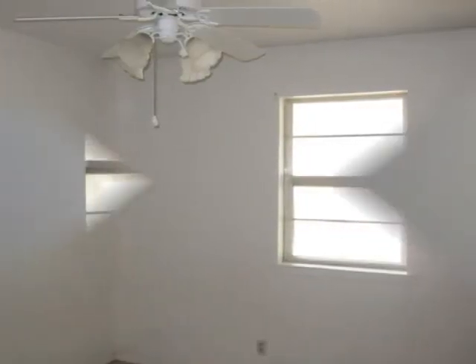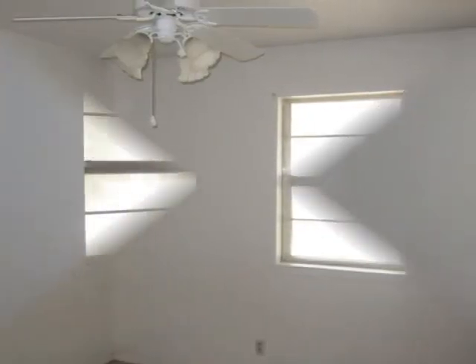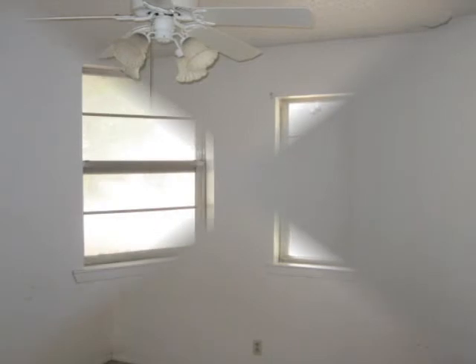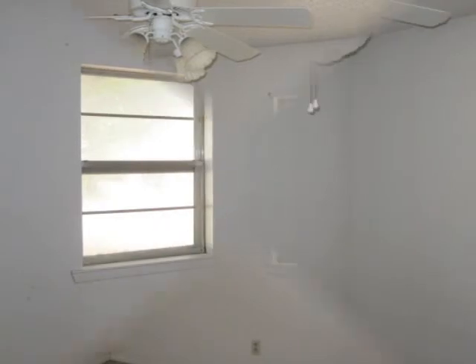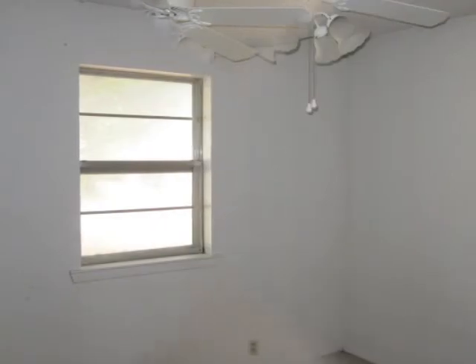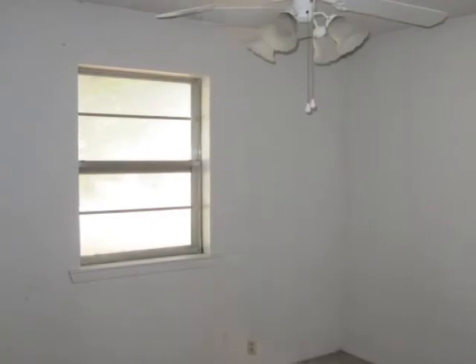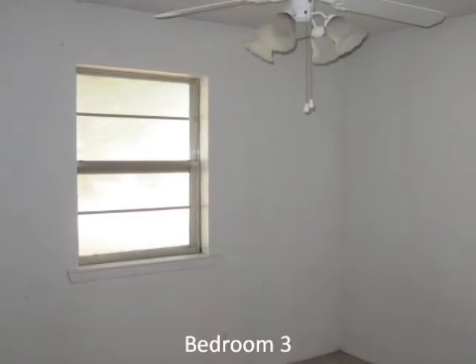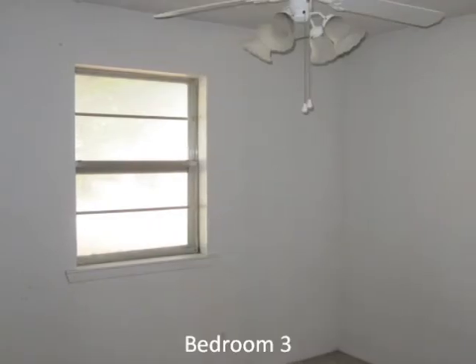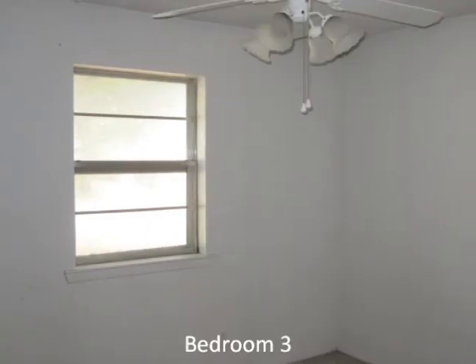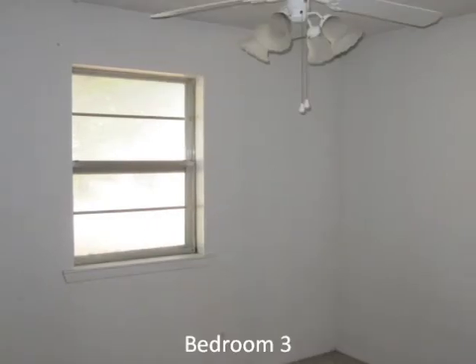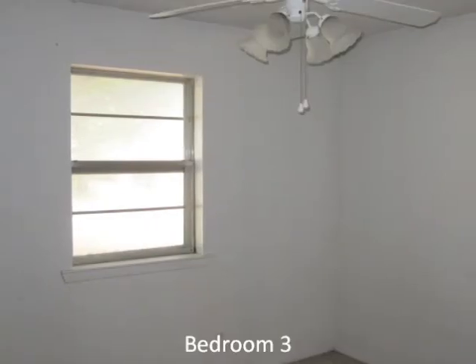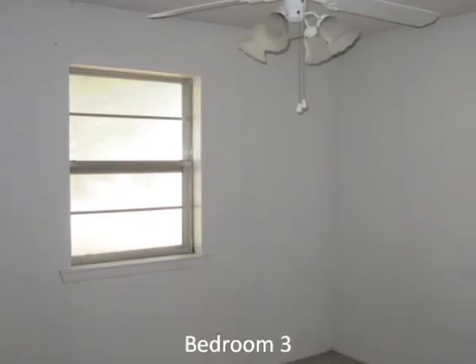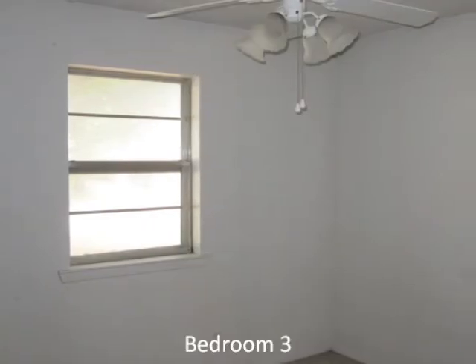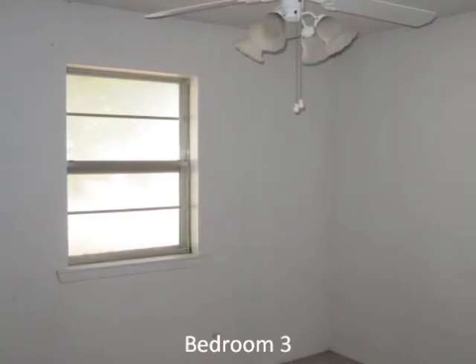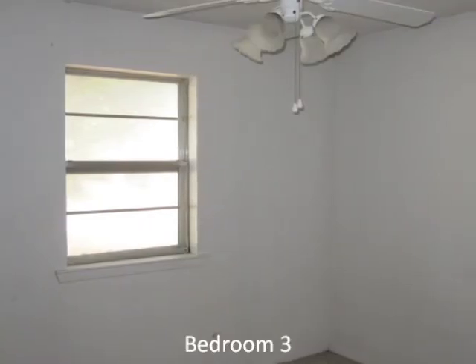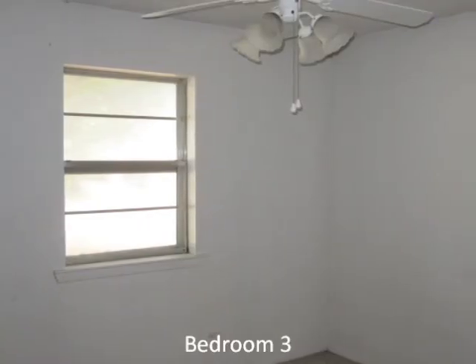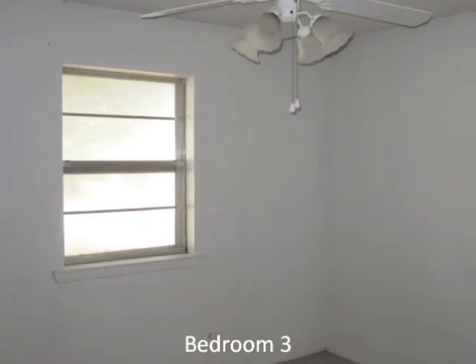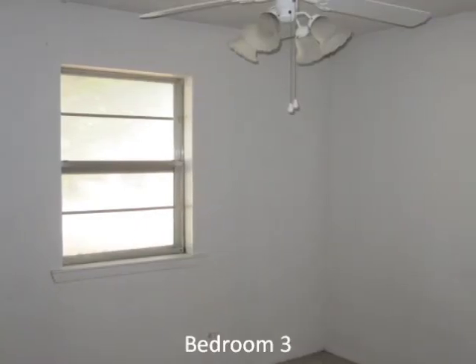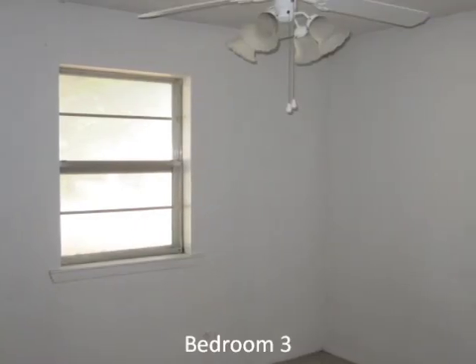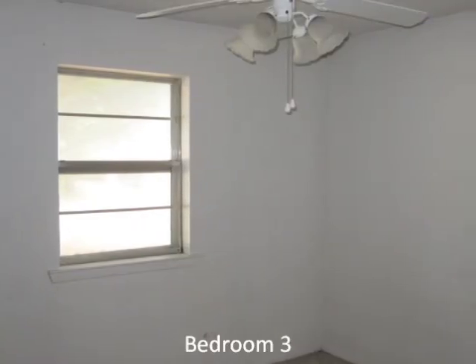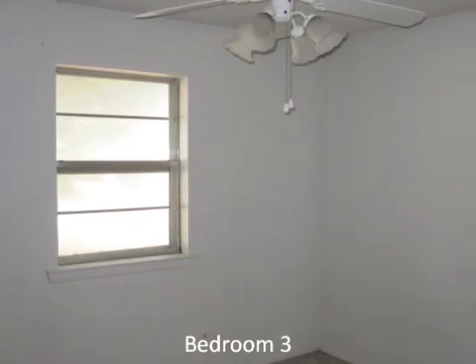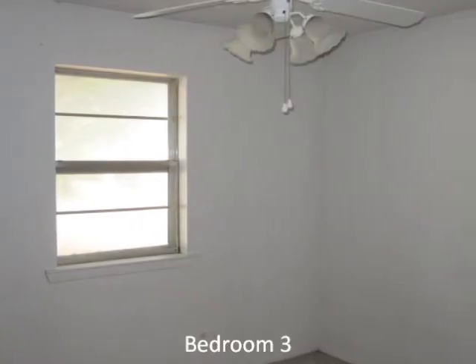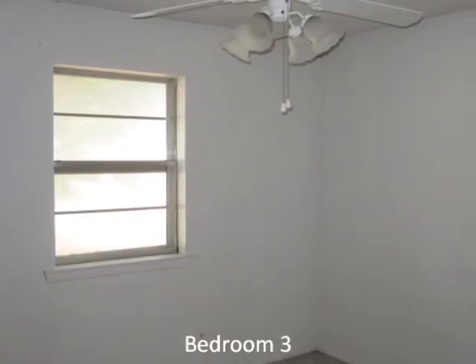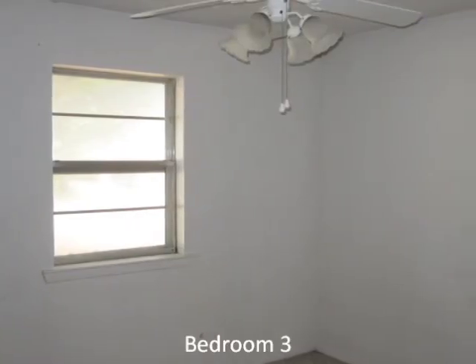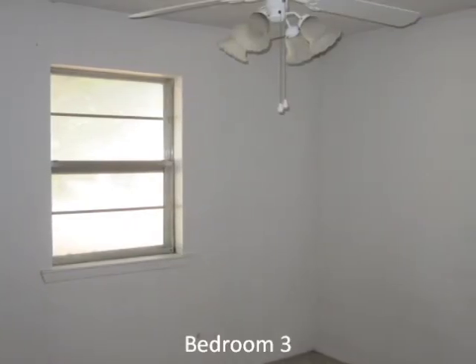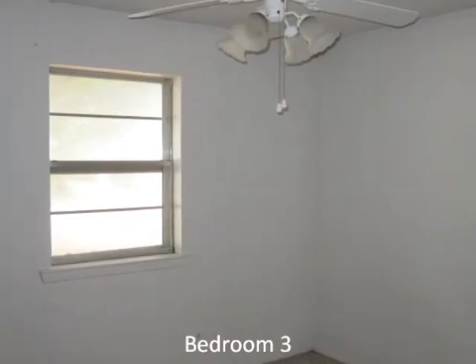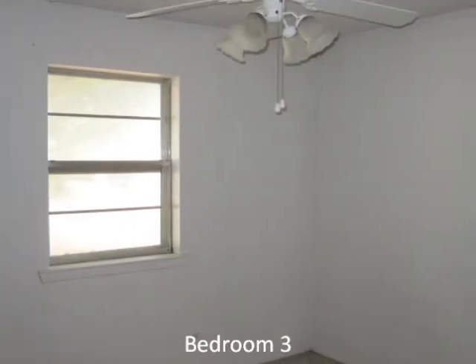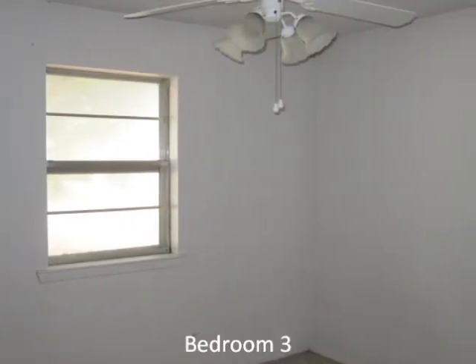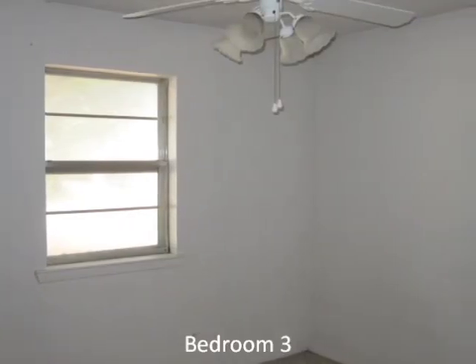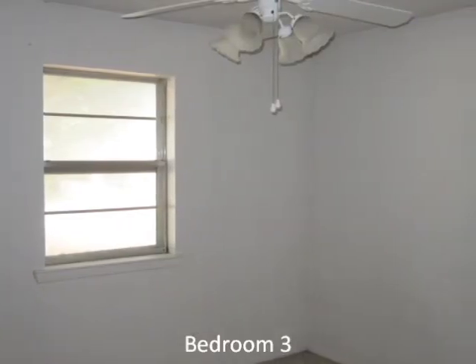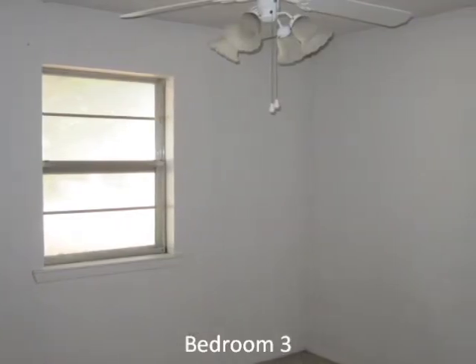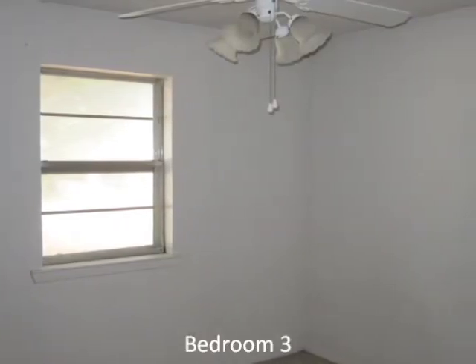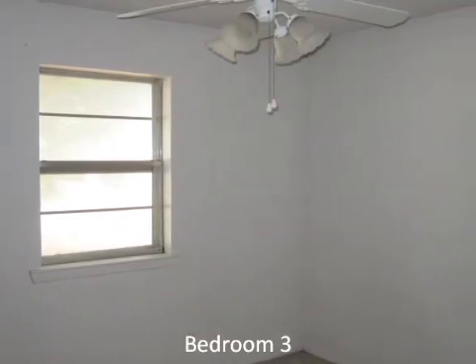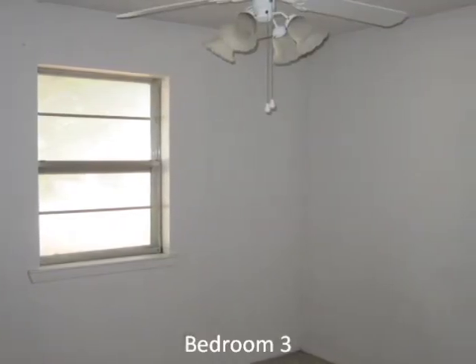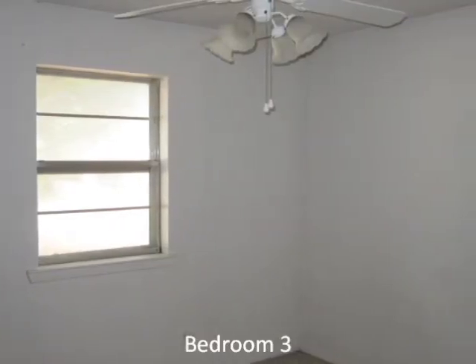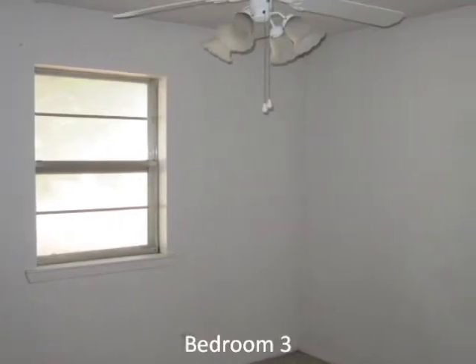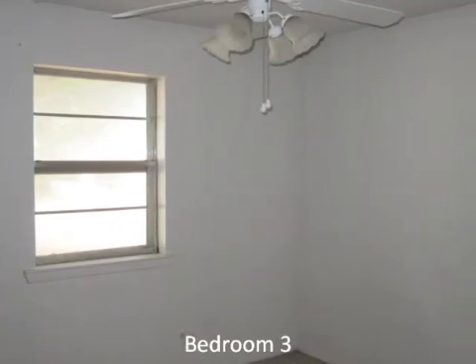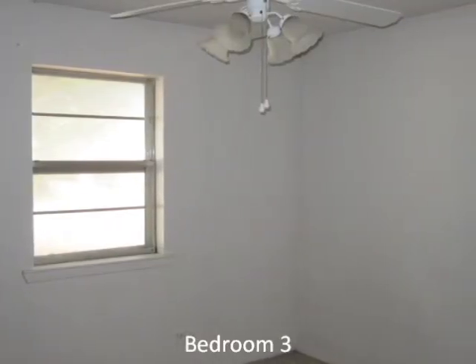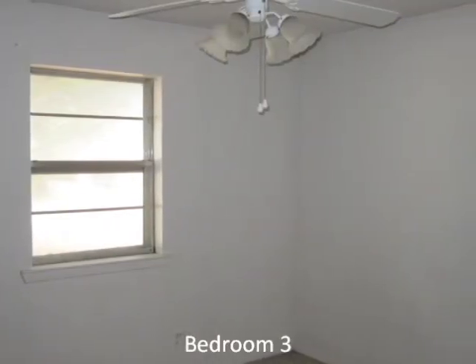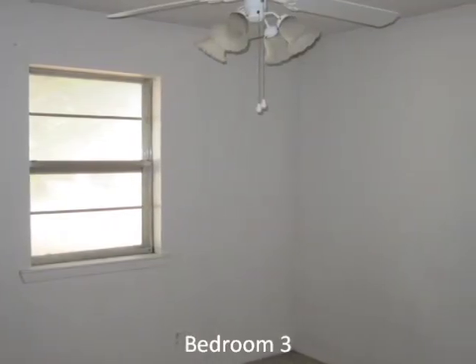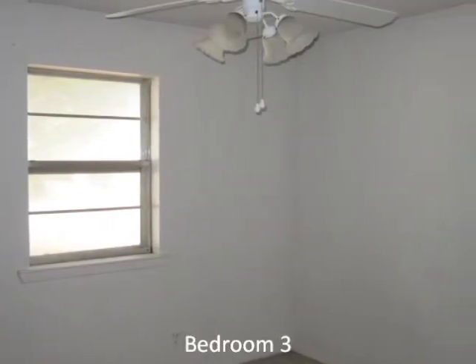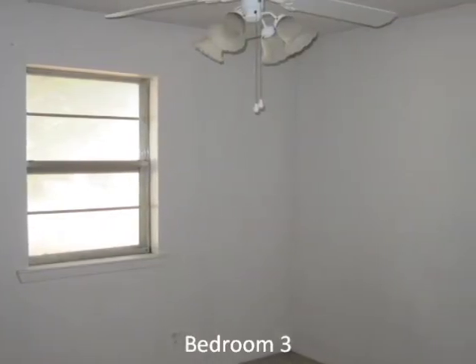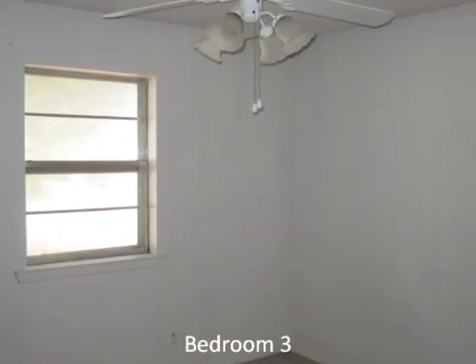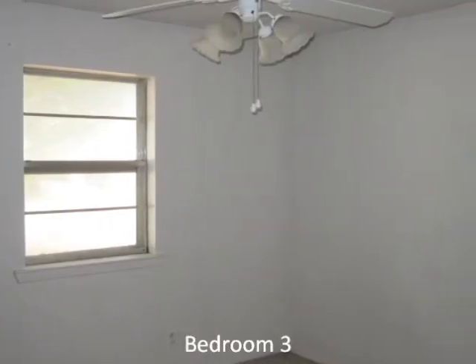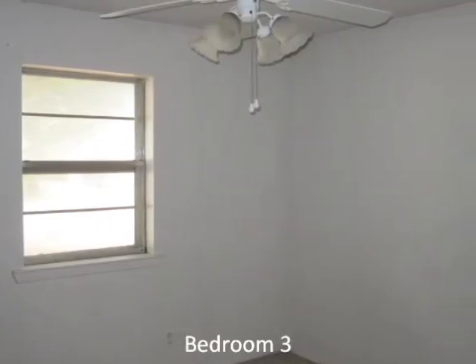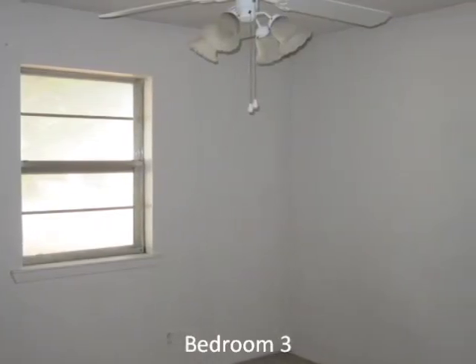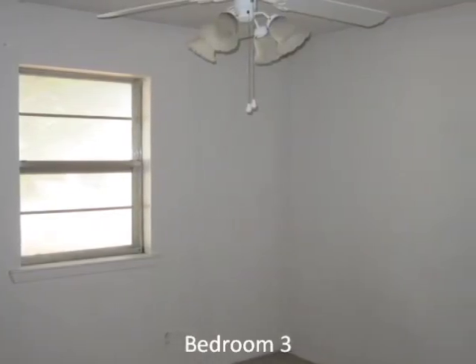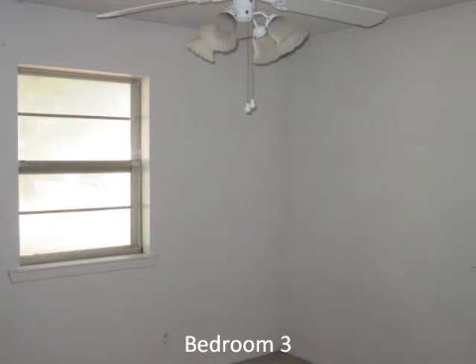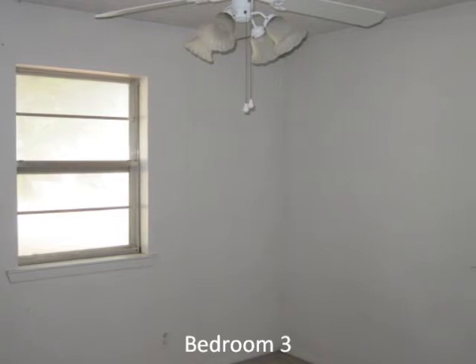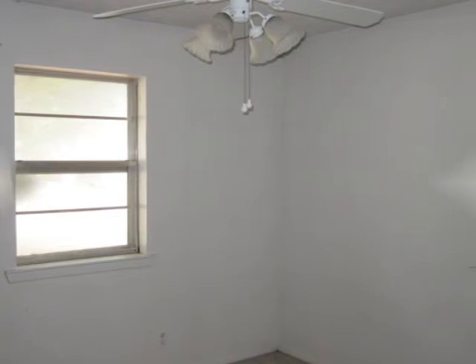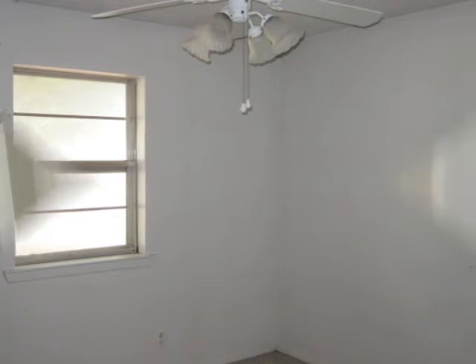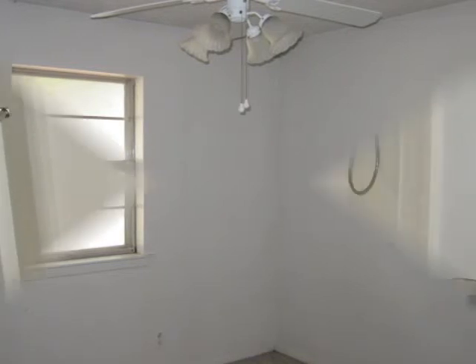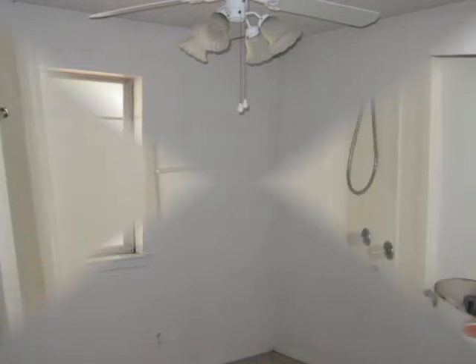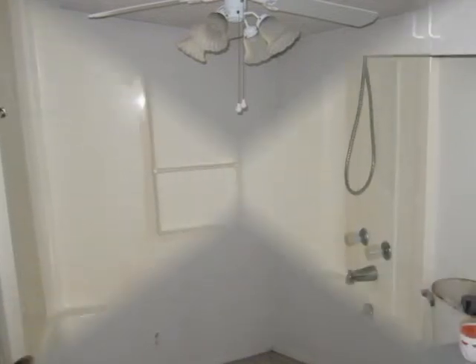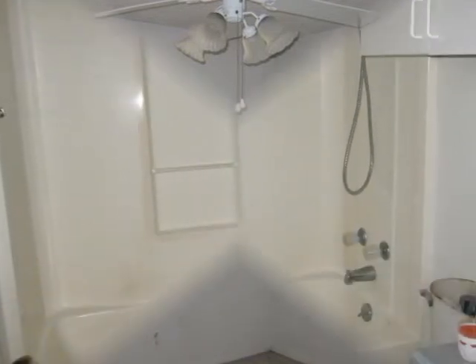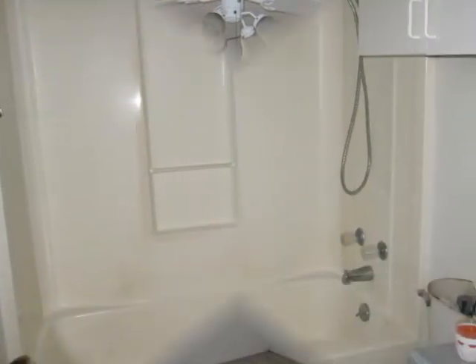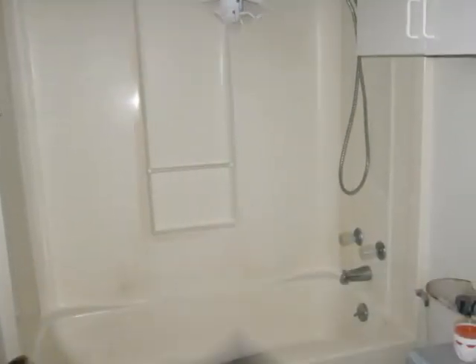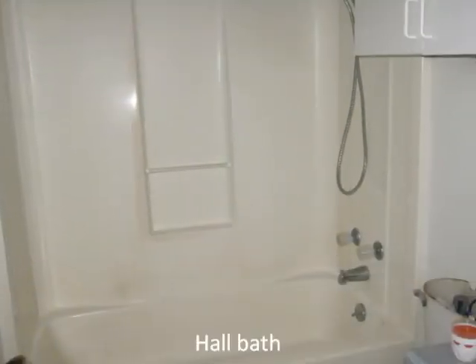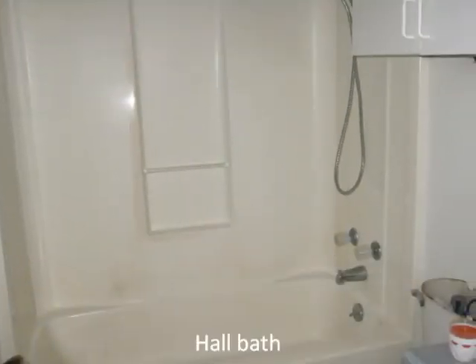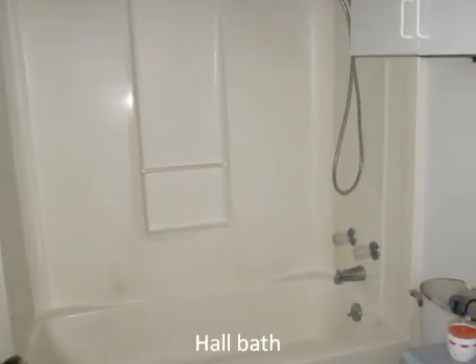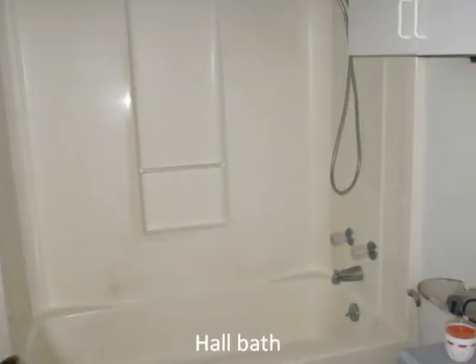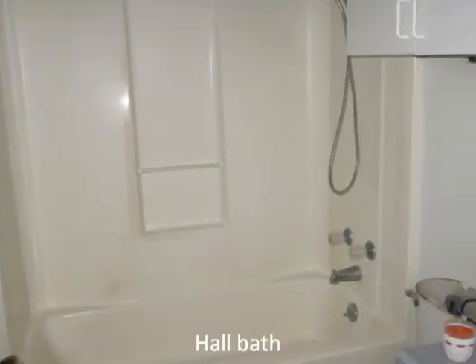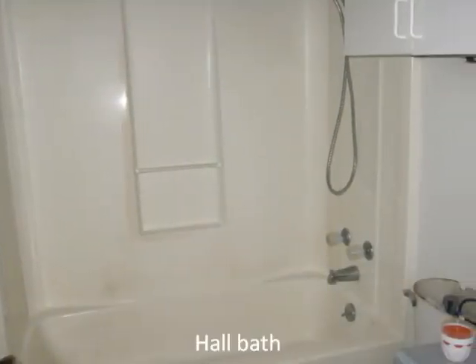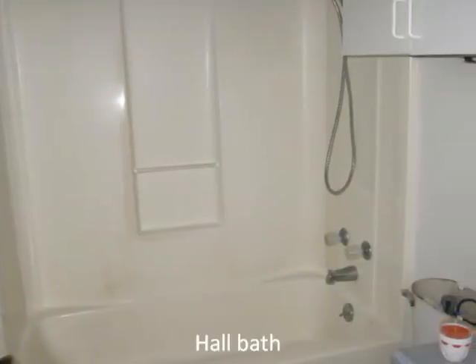Next is bedroom number three with ceiling fan, window, and closet. Next is a view of the hall bath.